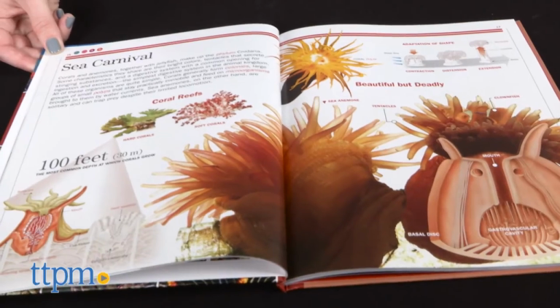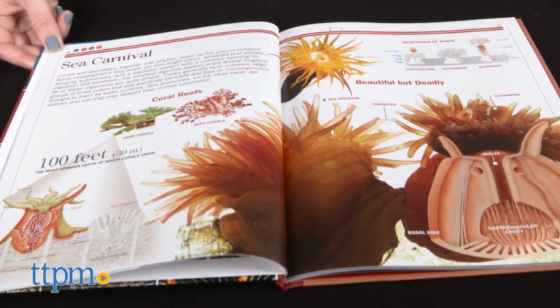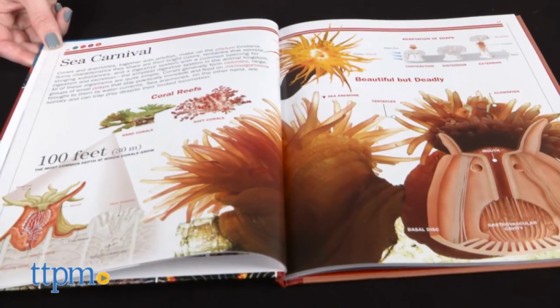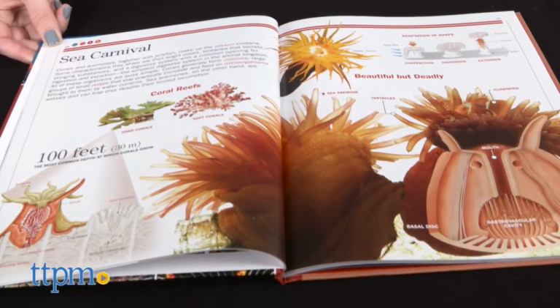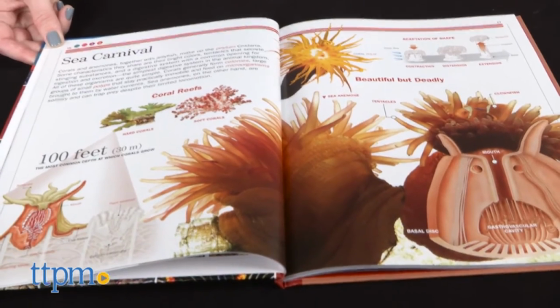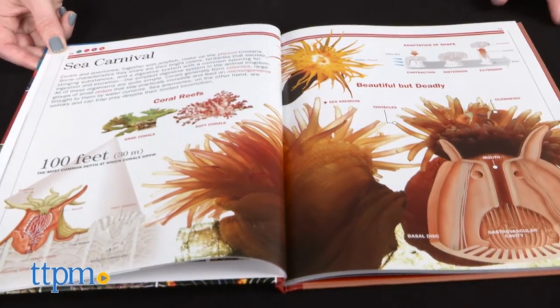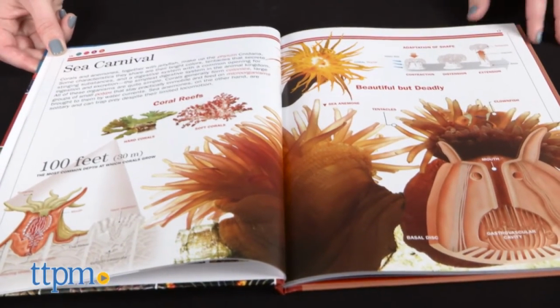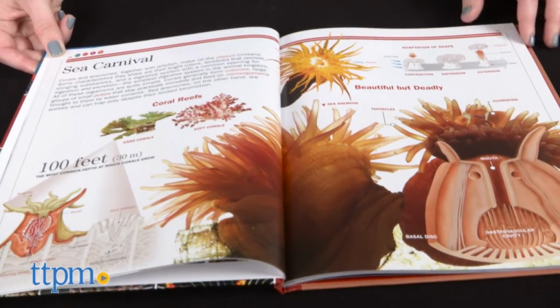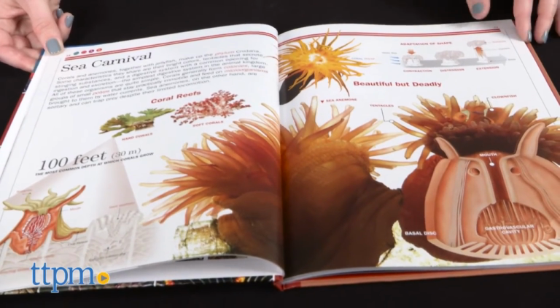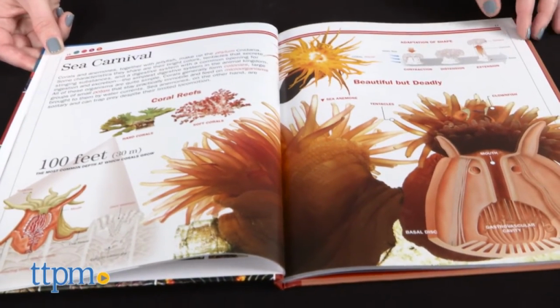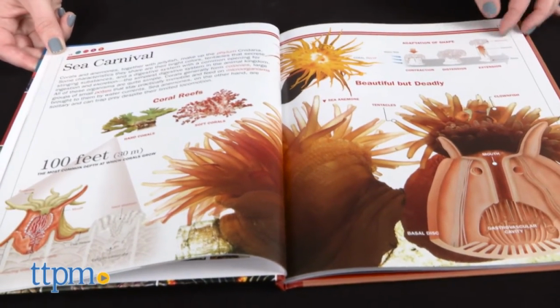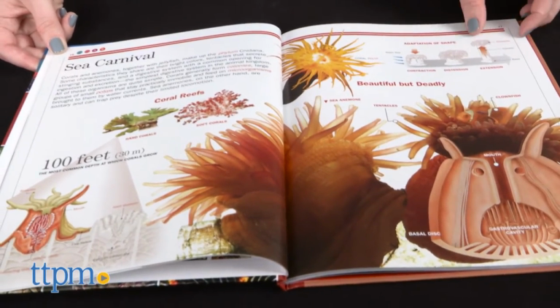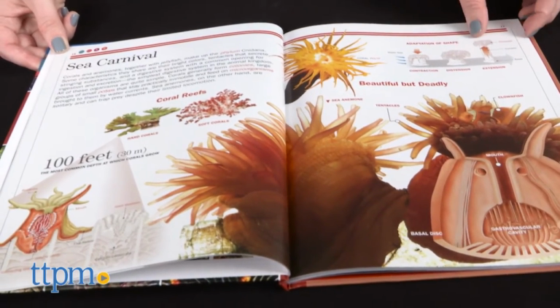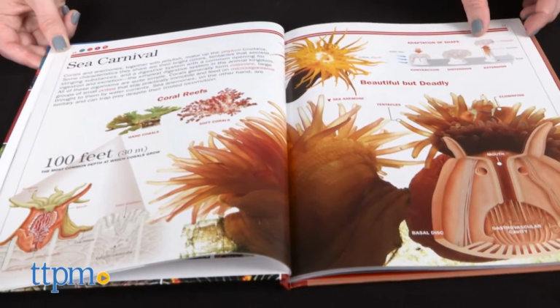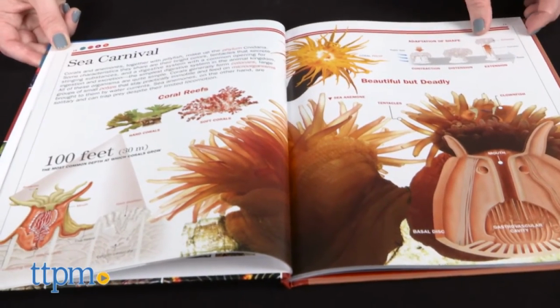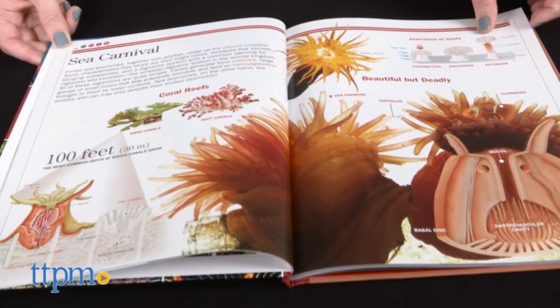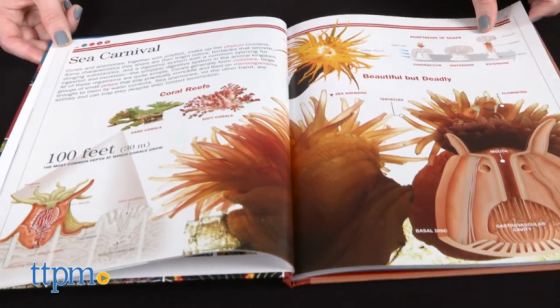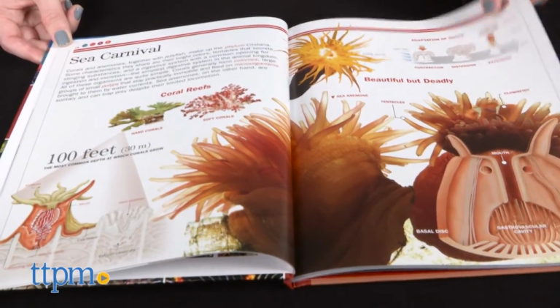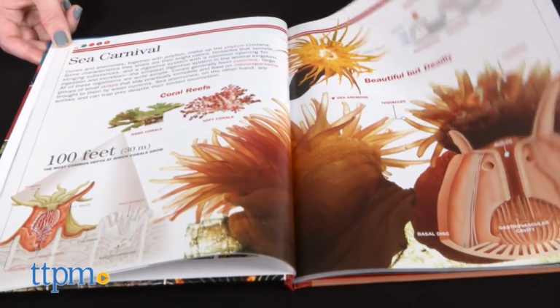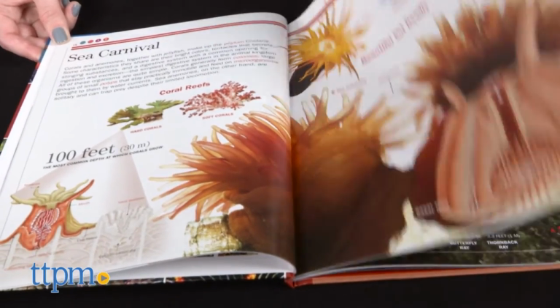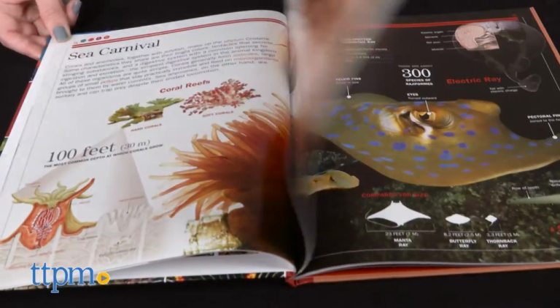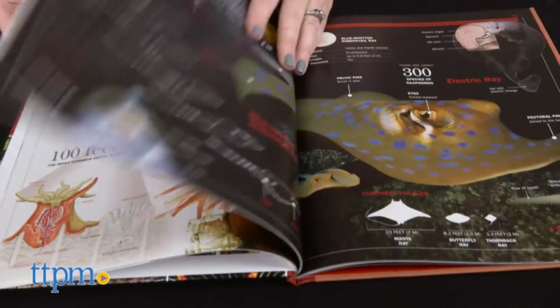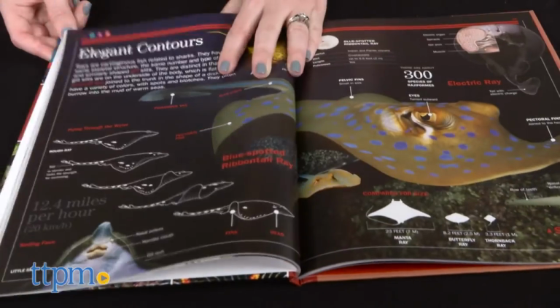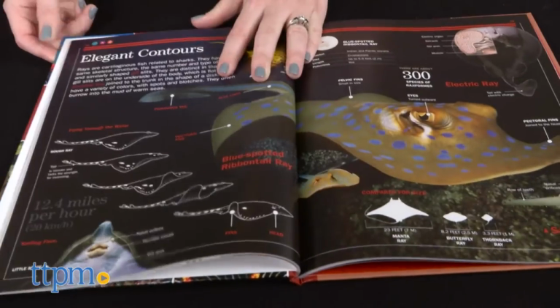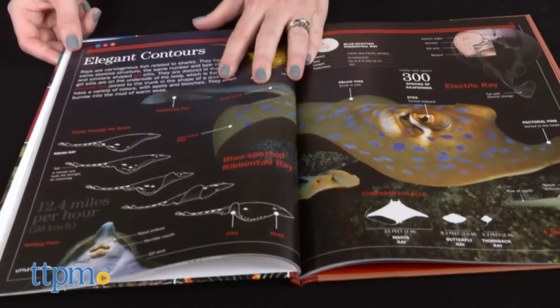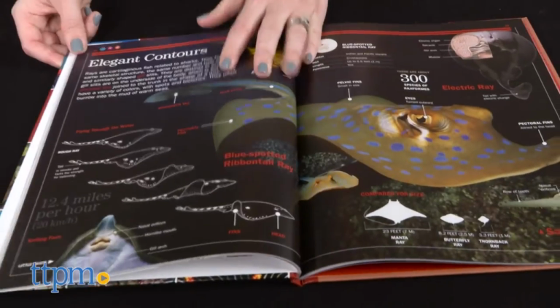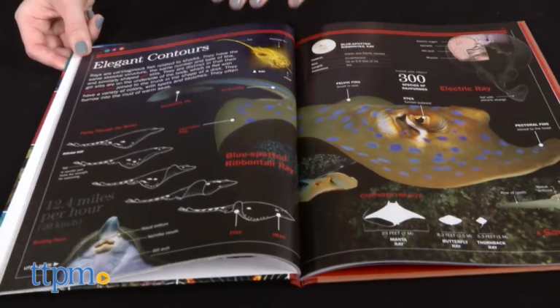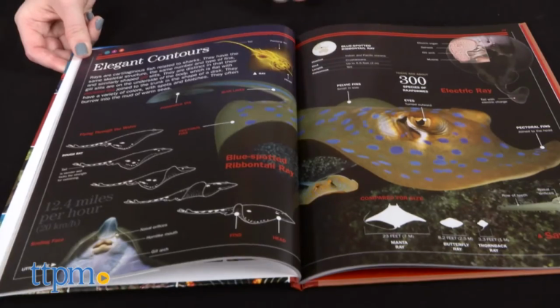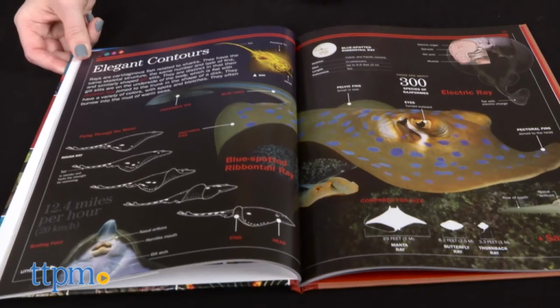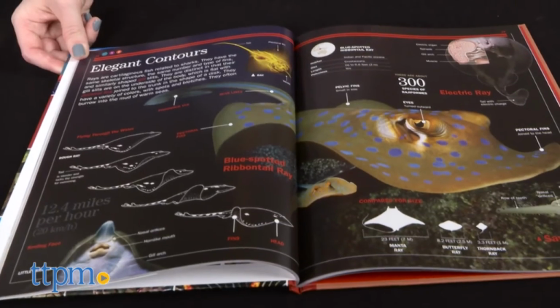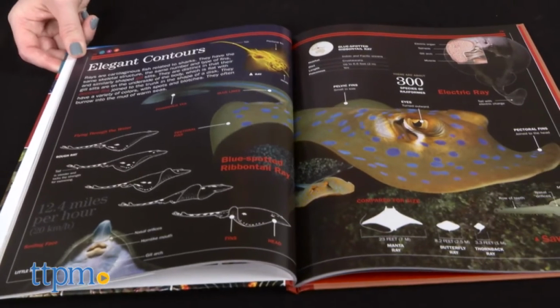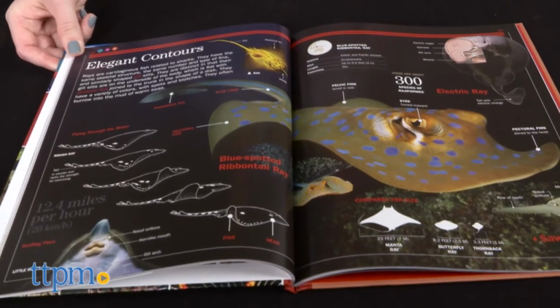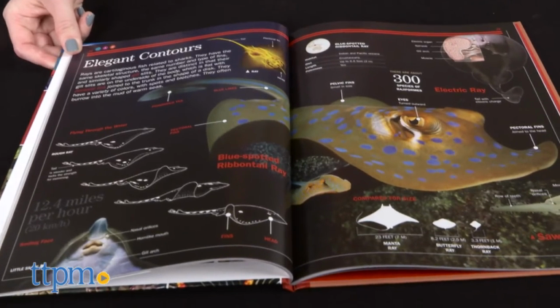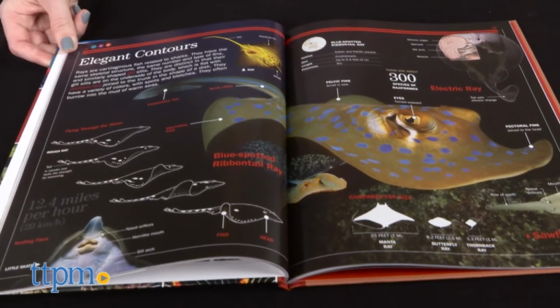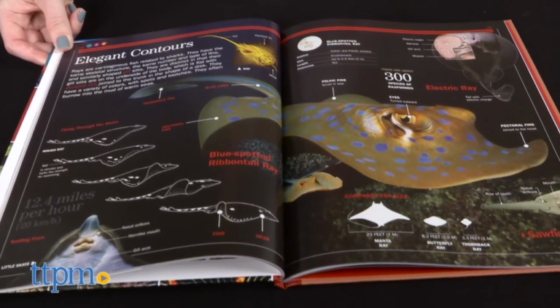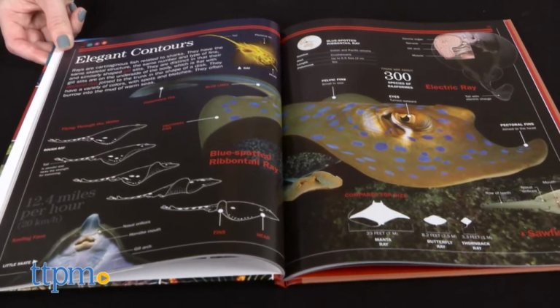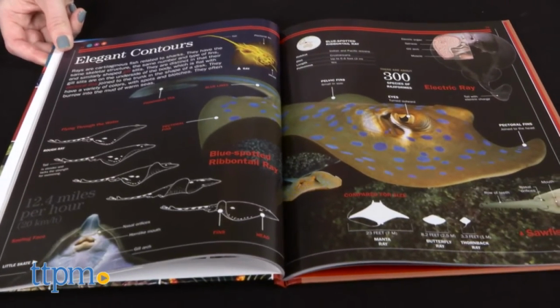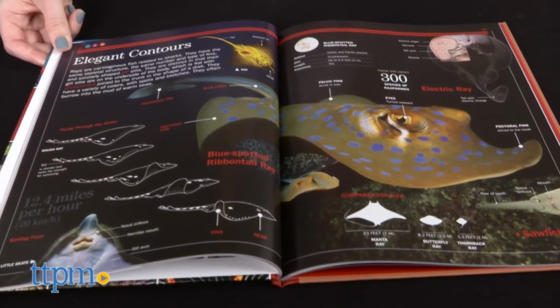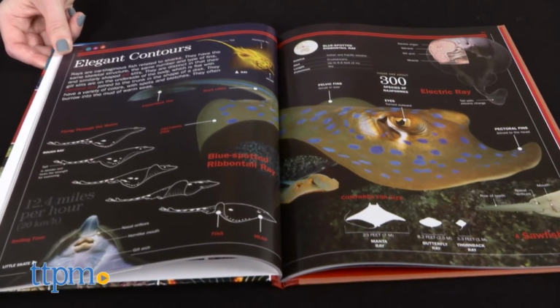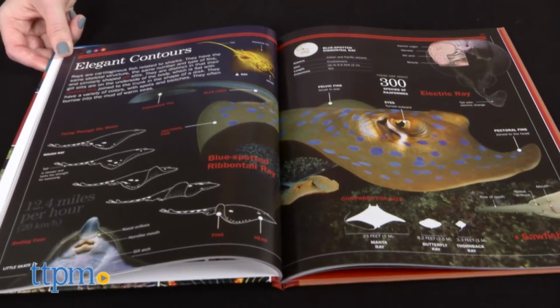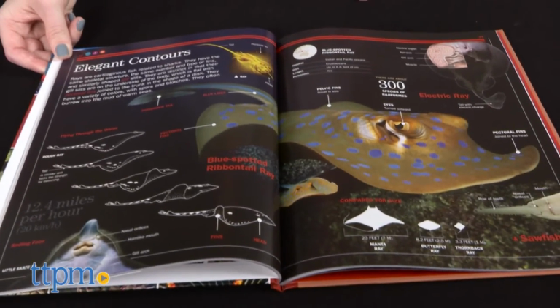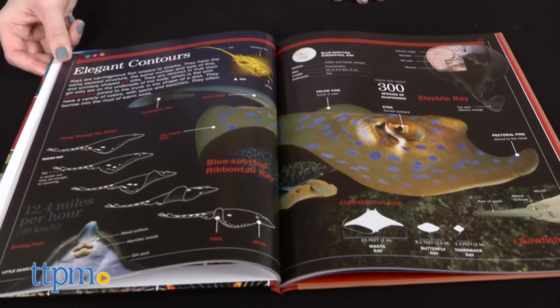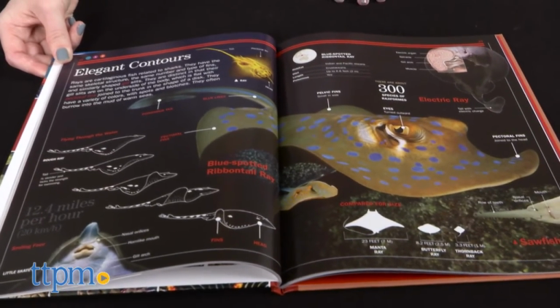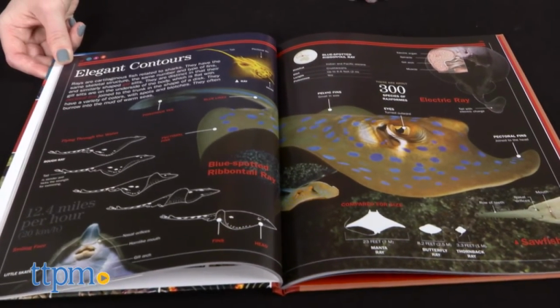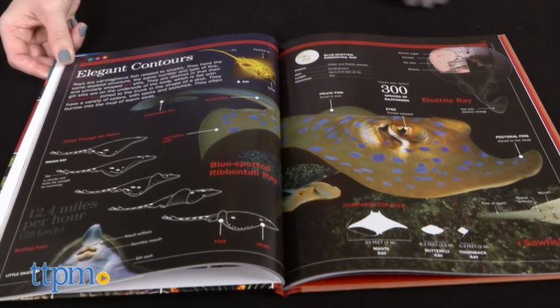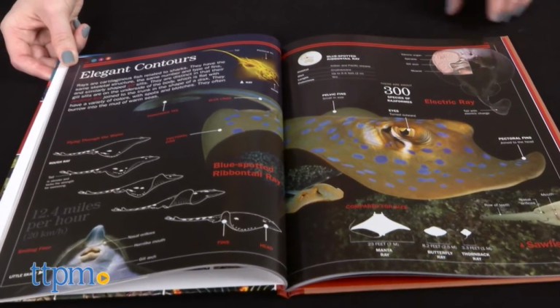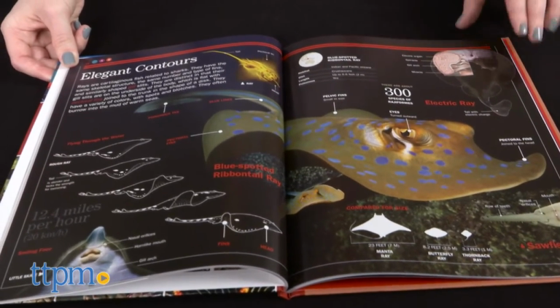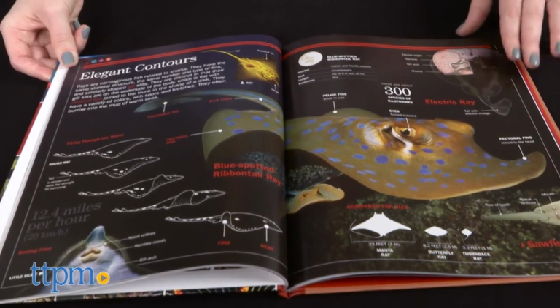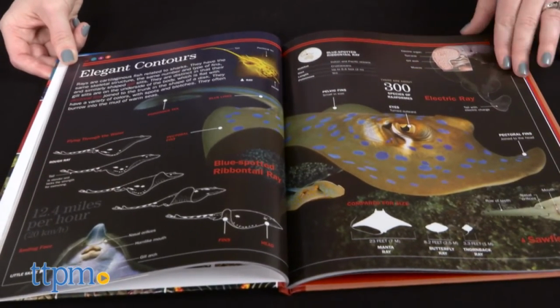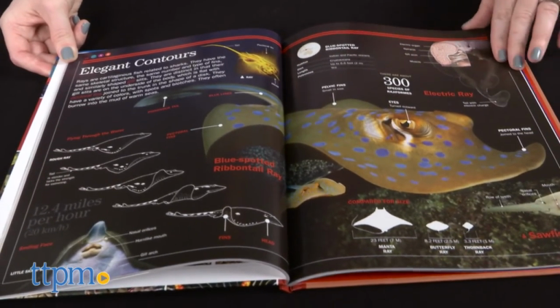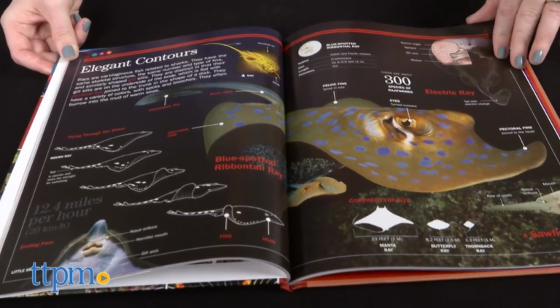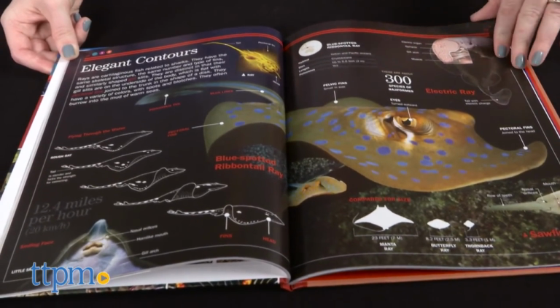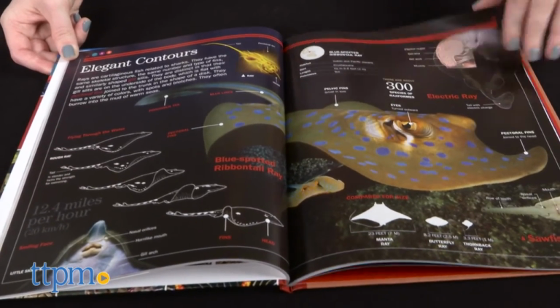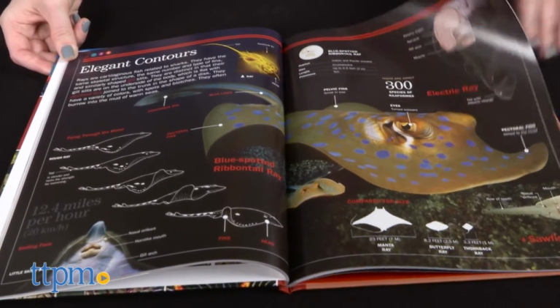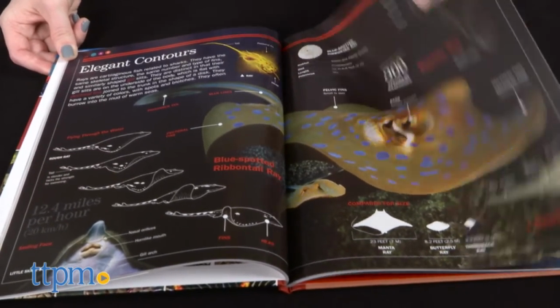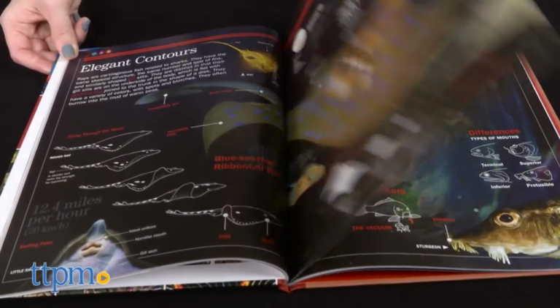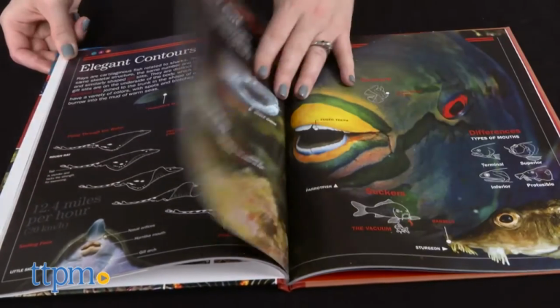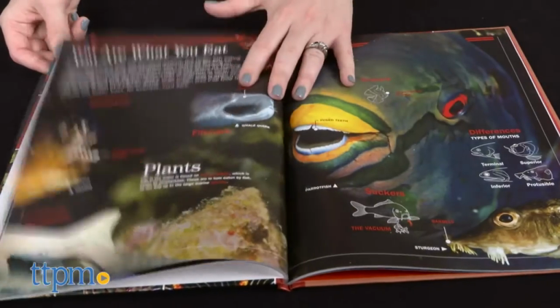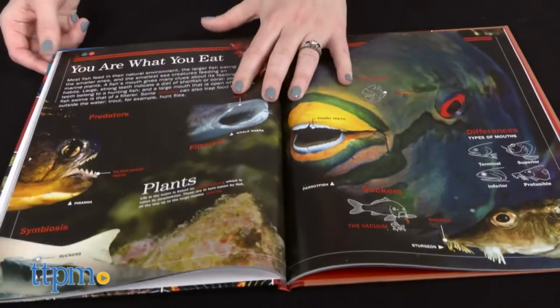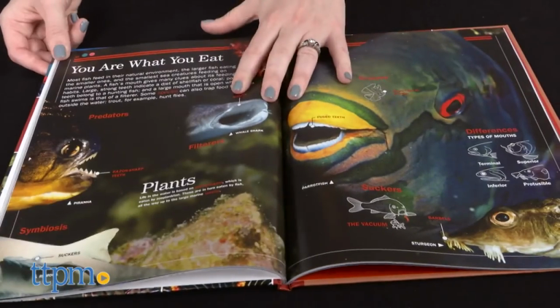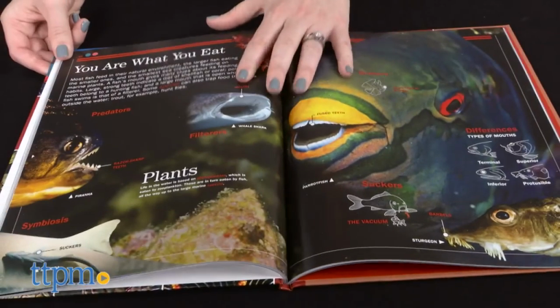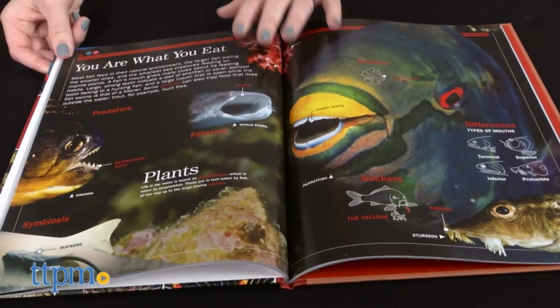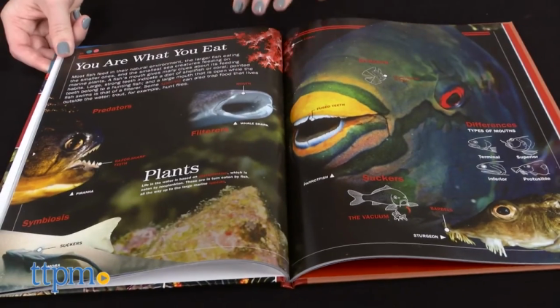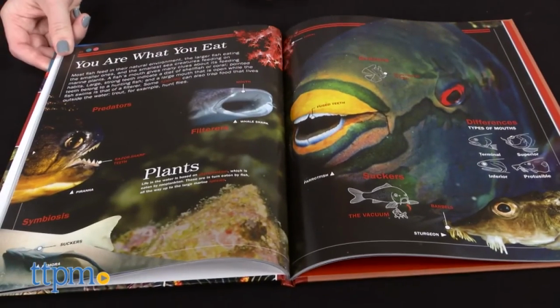Naturally, kids who are interested in science will enjoy this comprehensive set, but the interactivity is engaging enough for just about any kid ages 9 to 14.